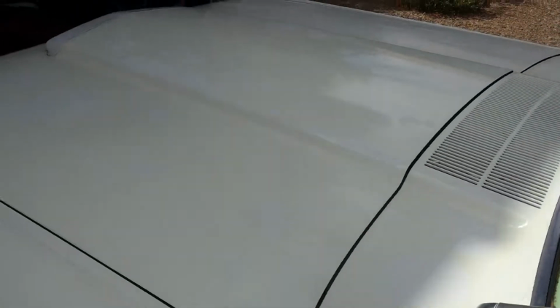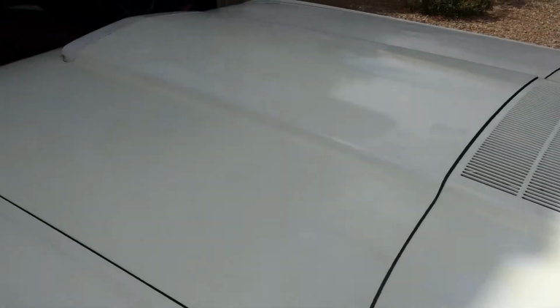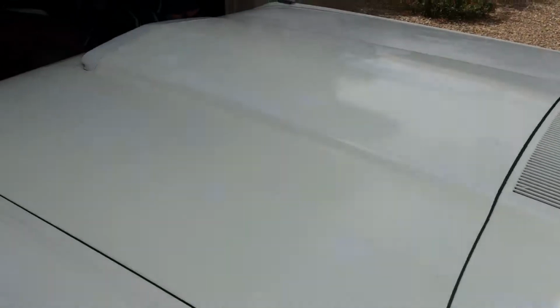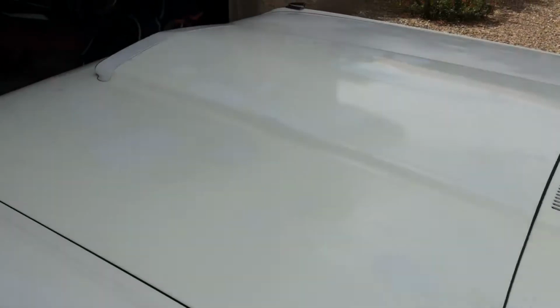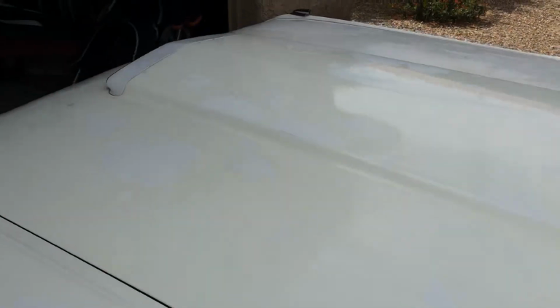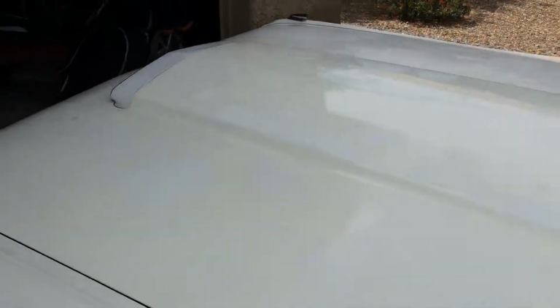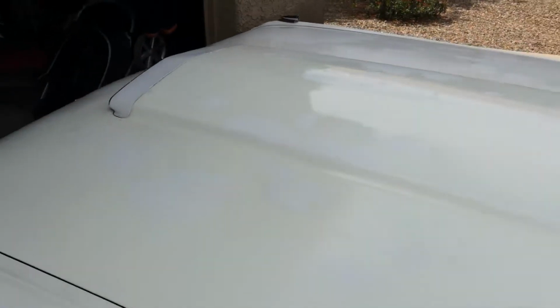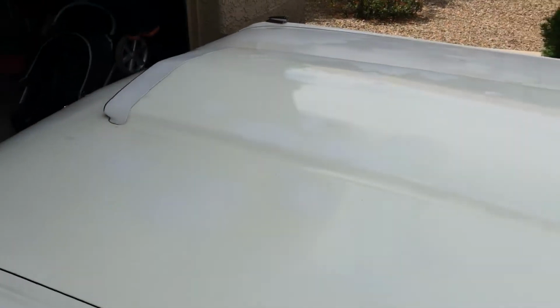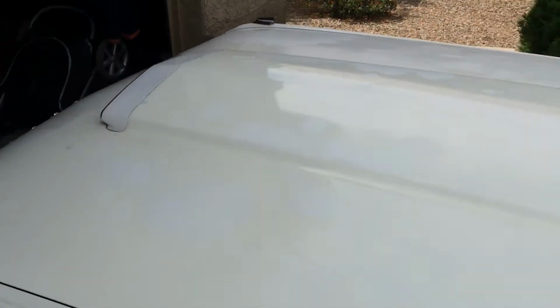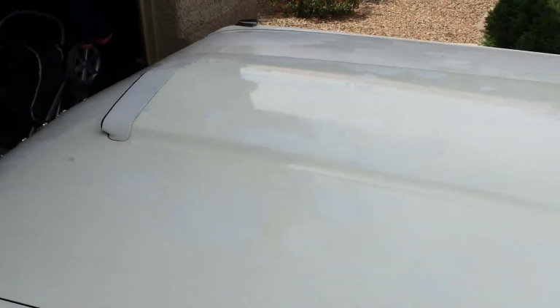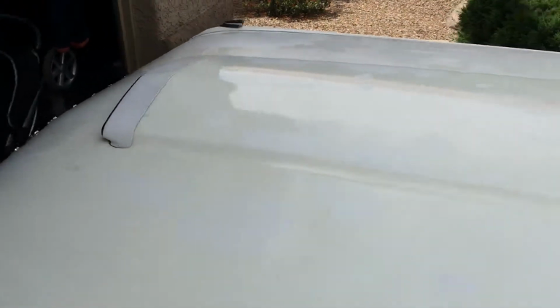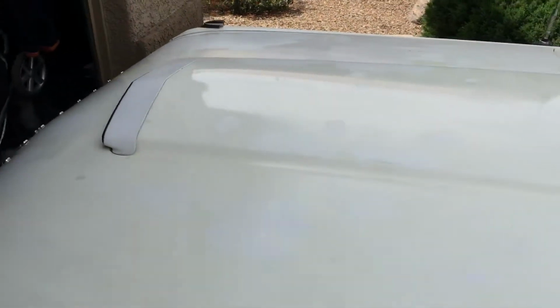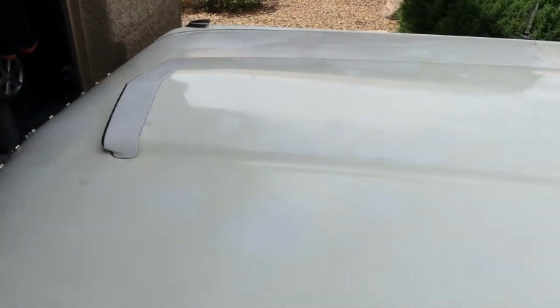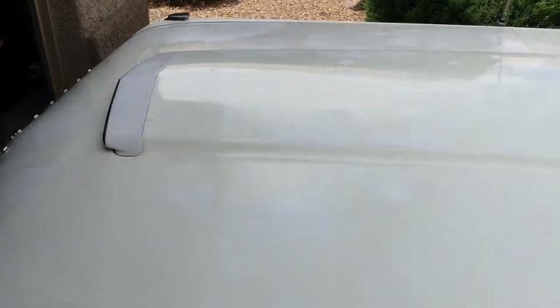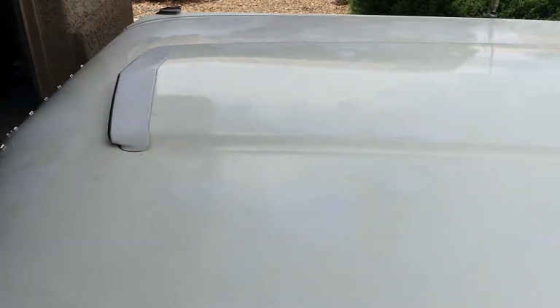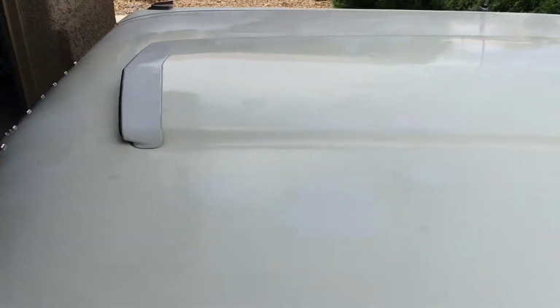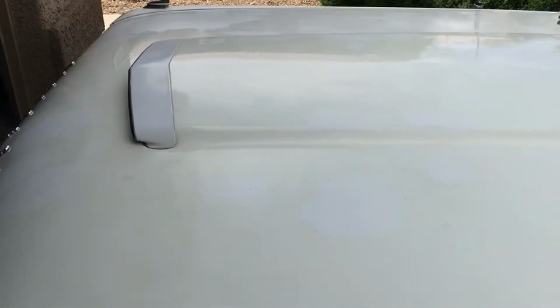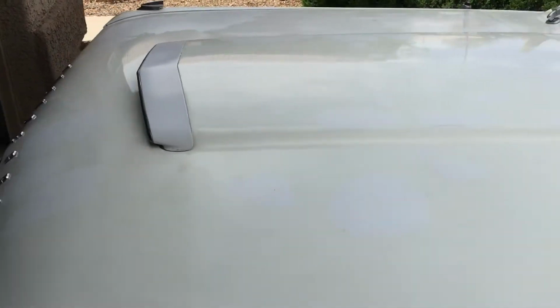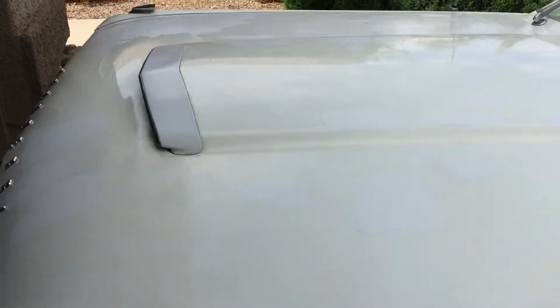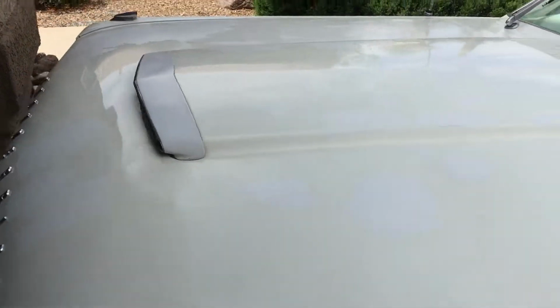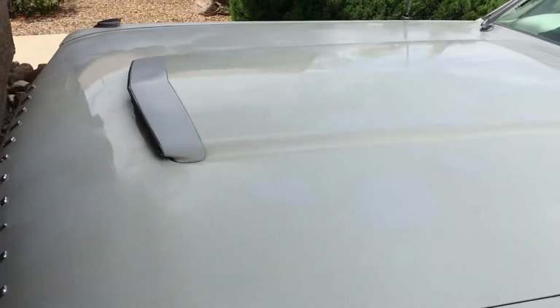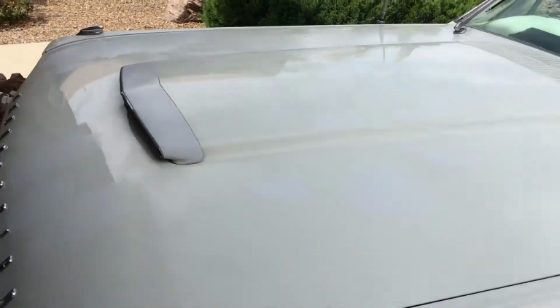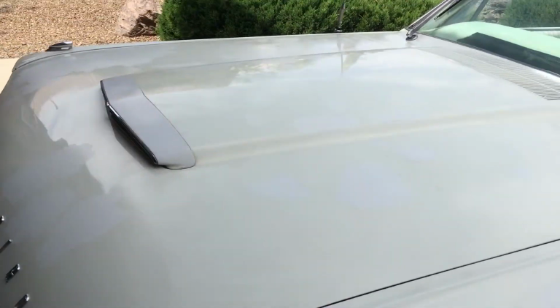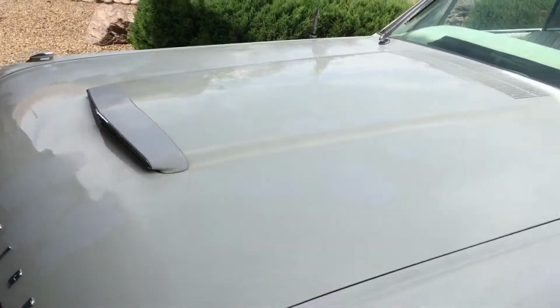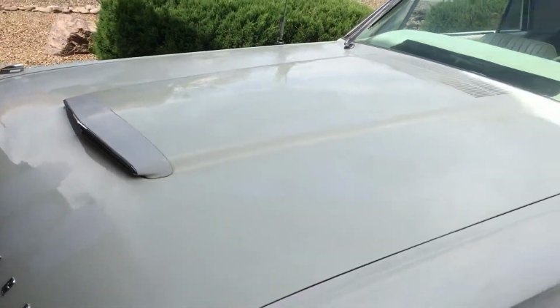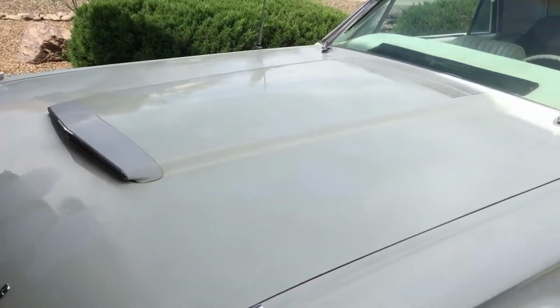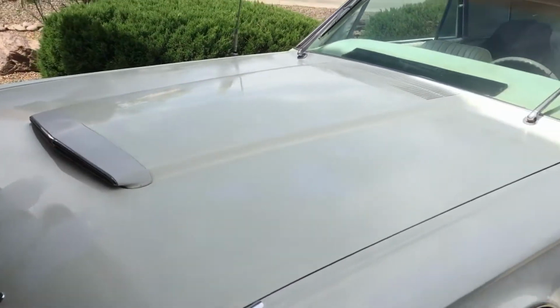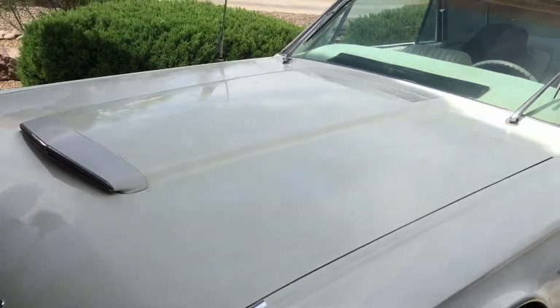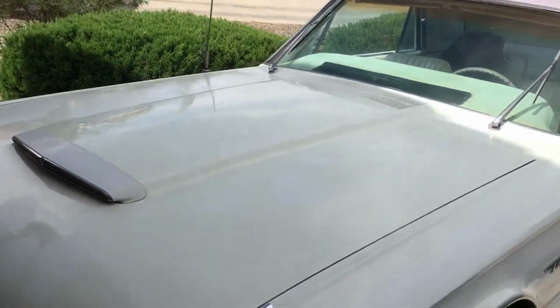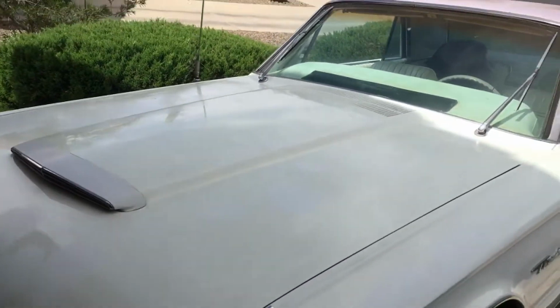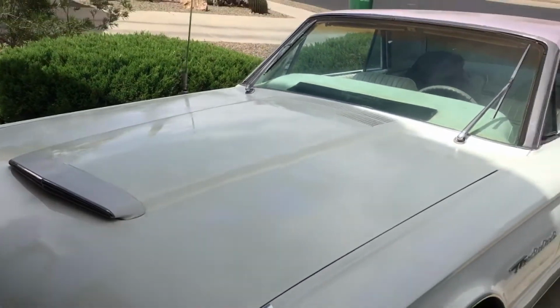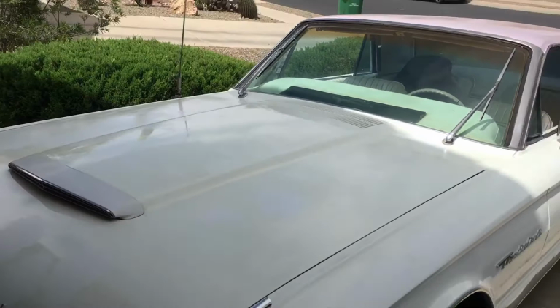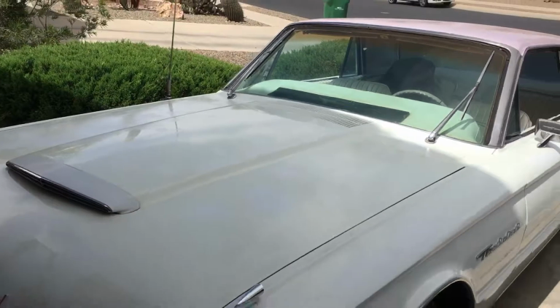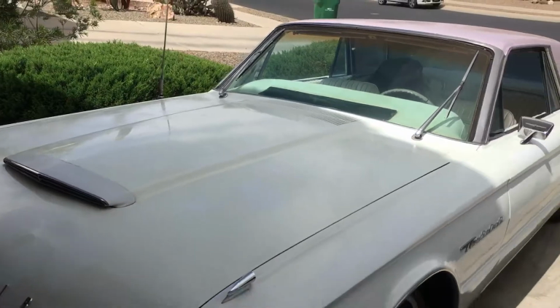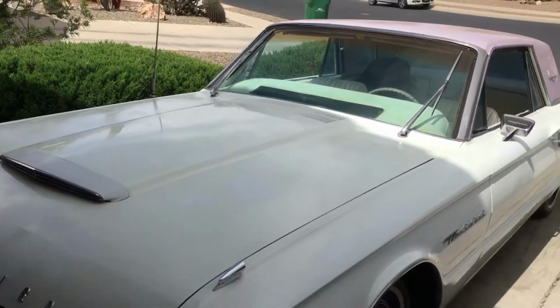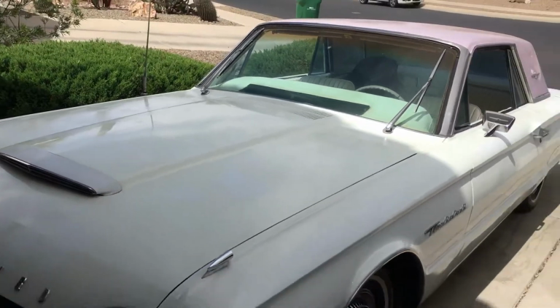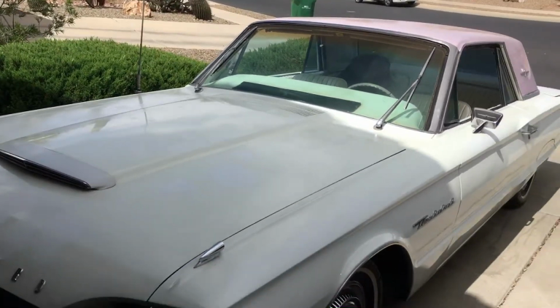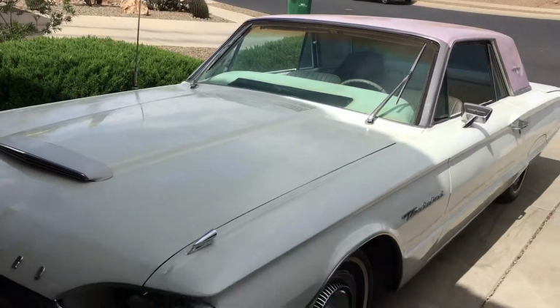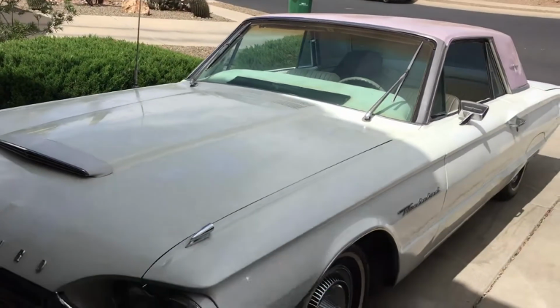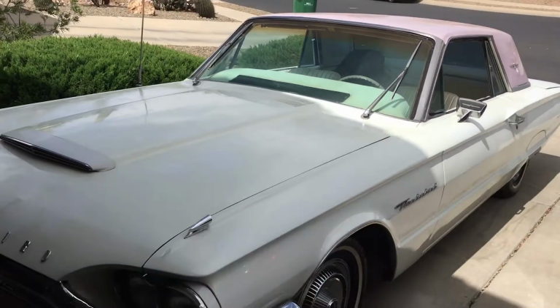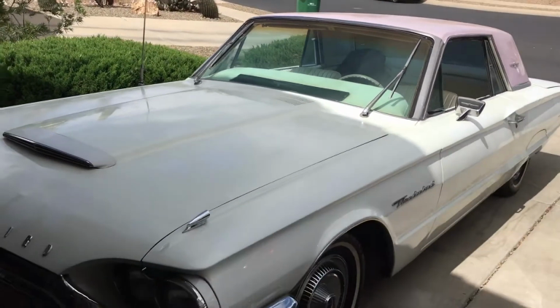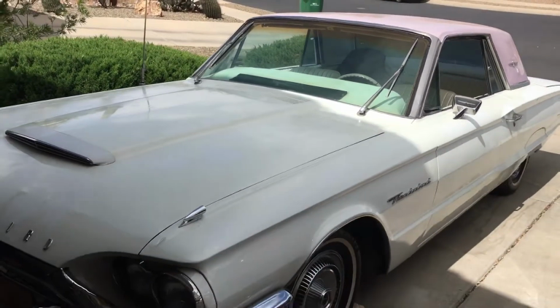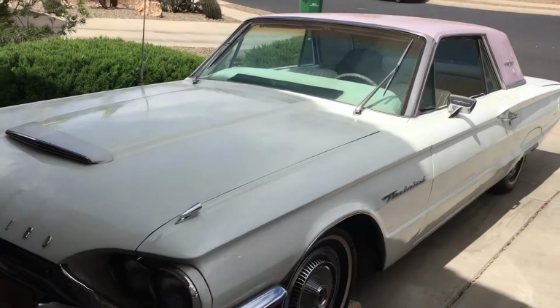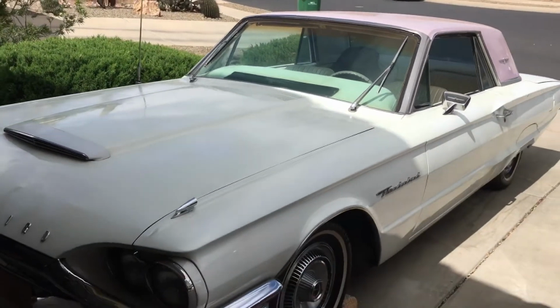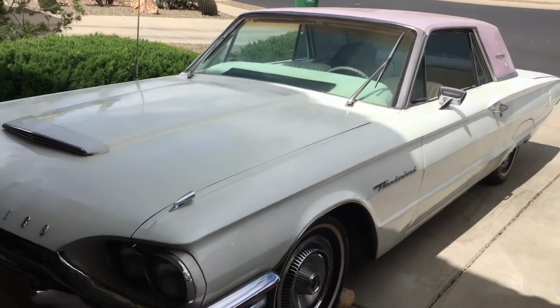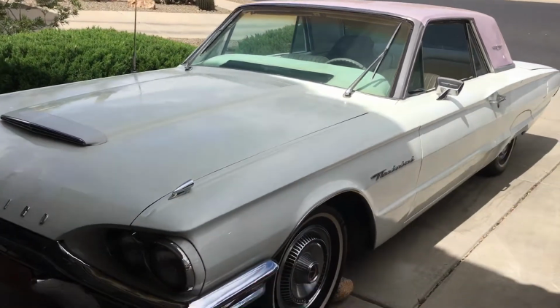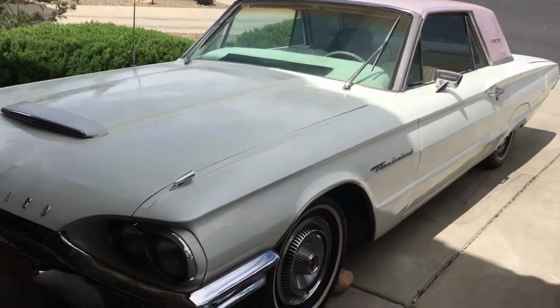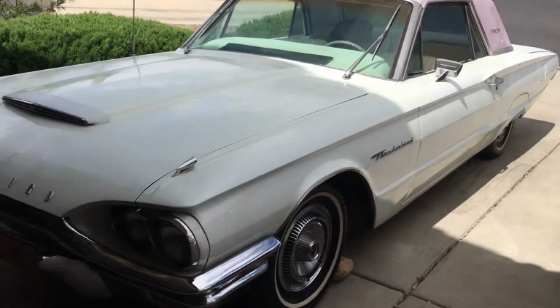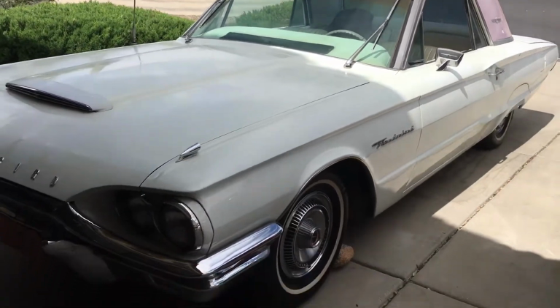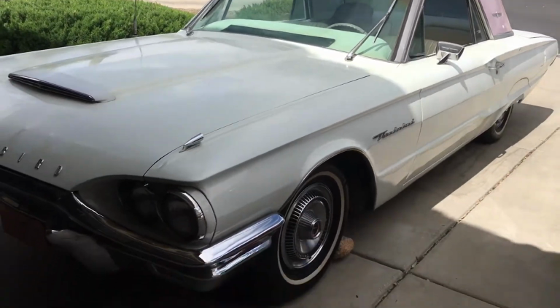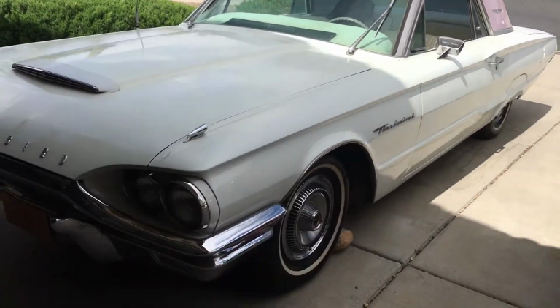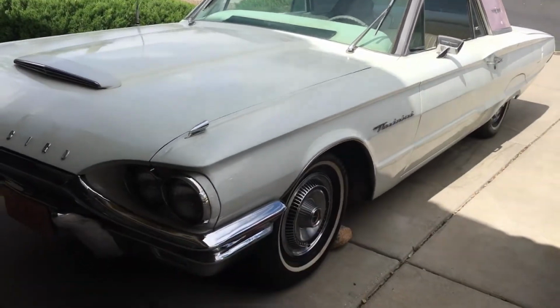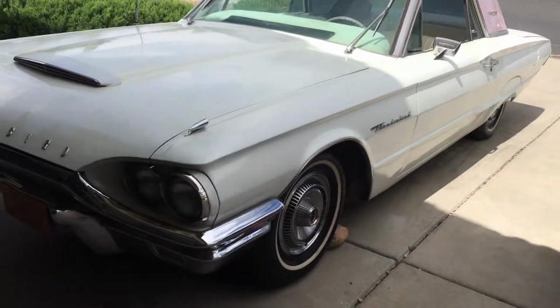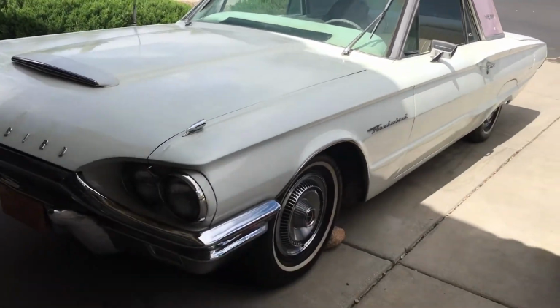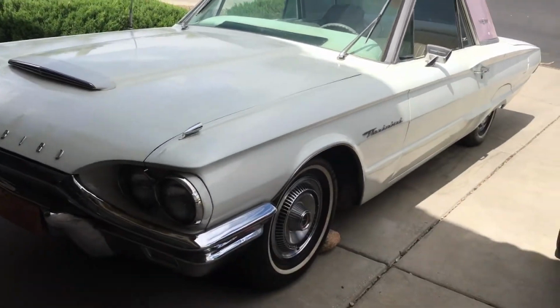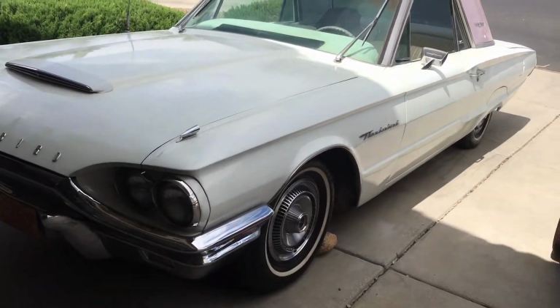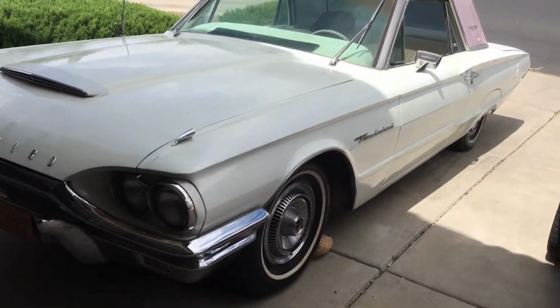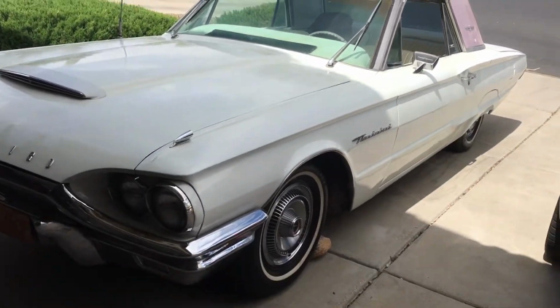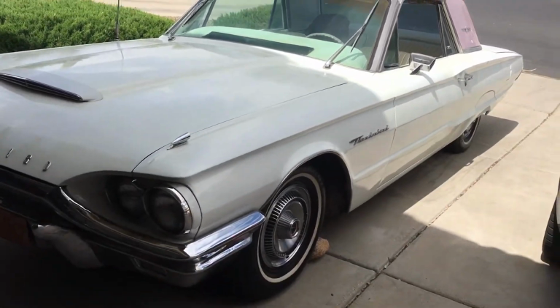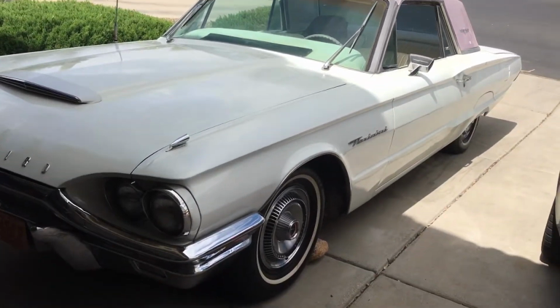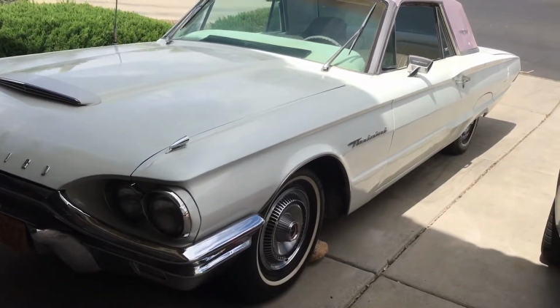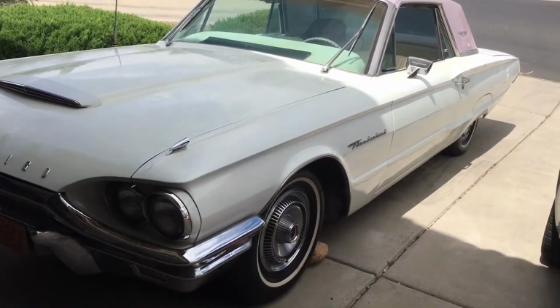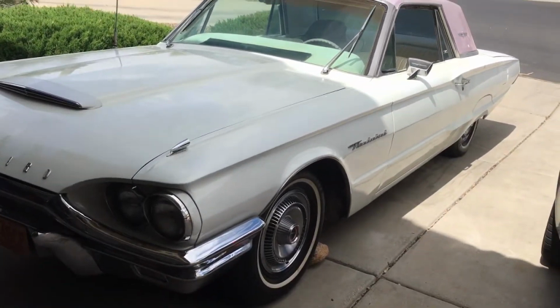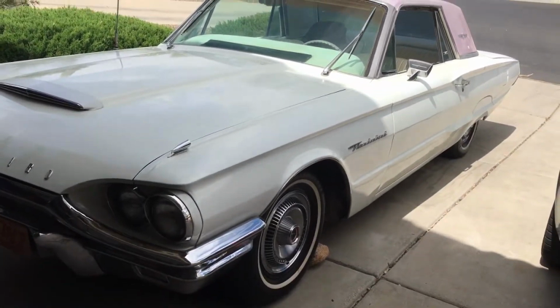She needs paint and a few things, but she's running good.